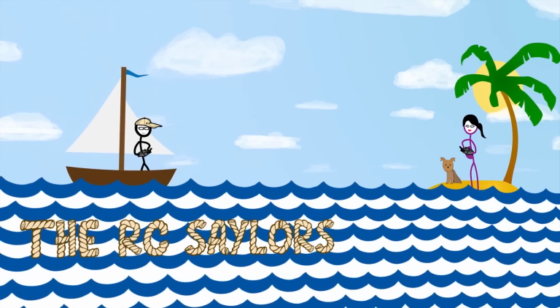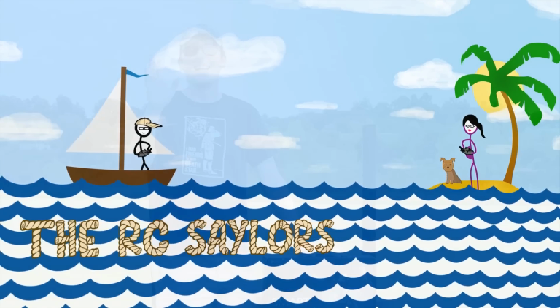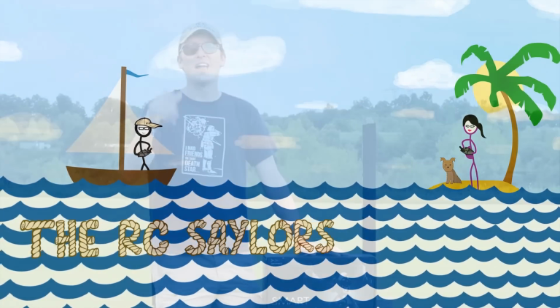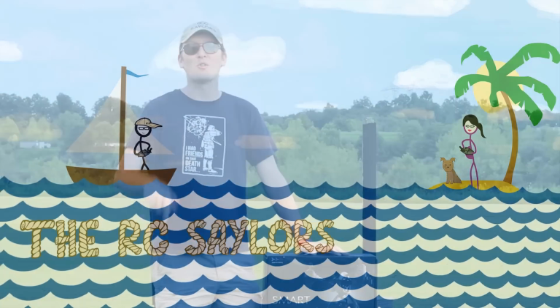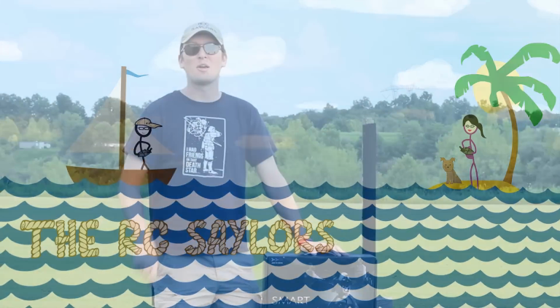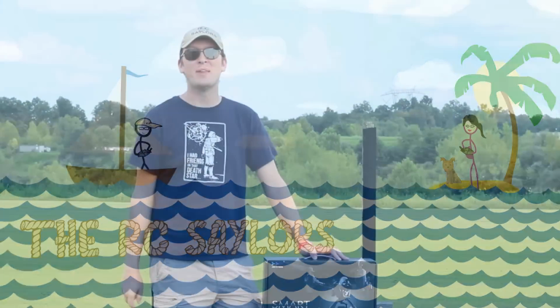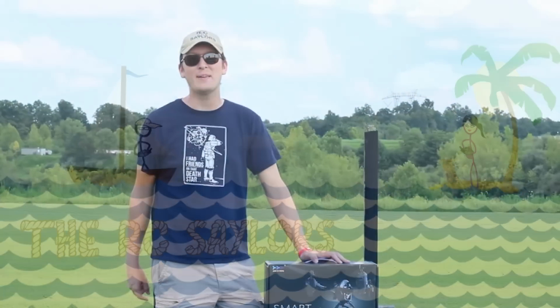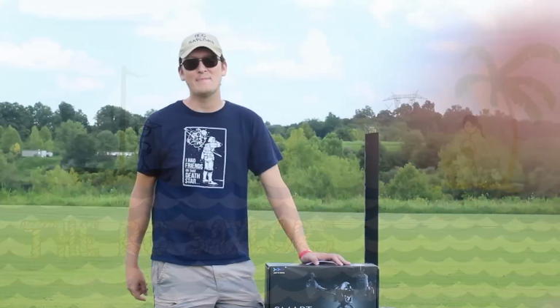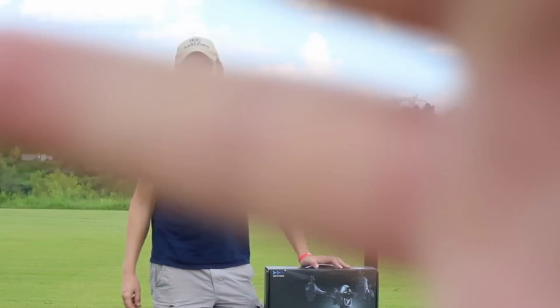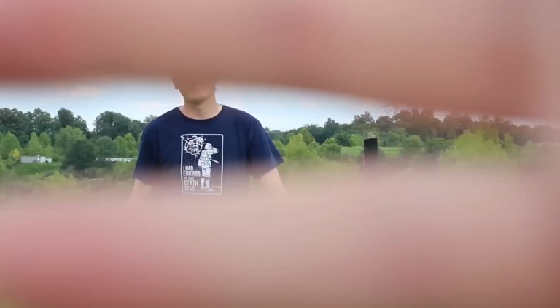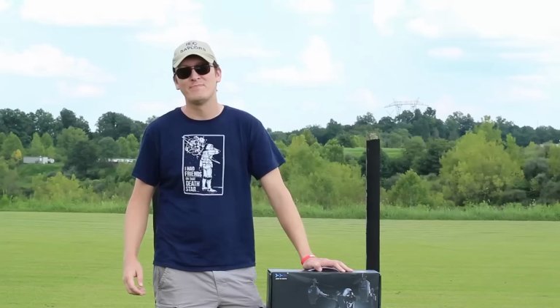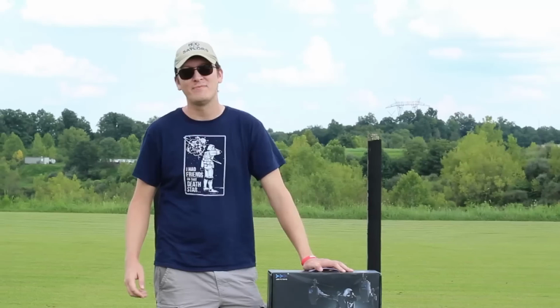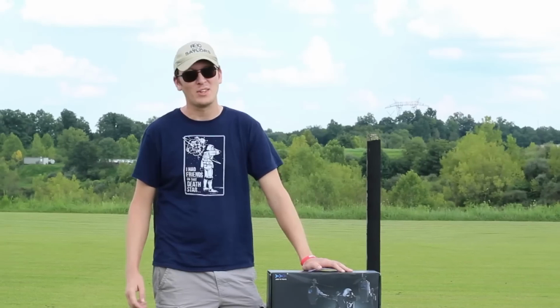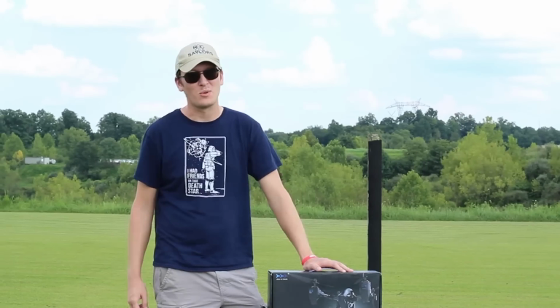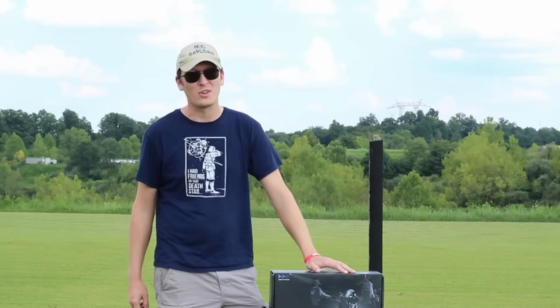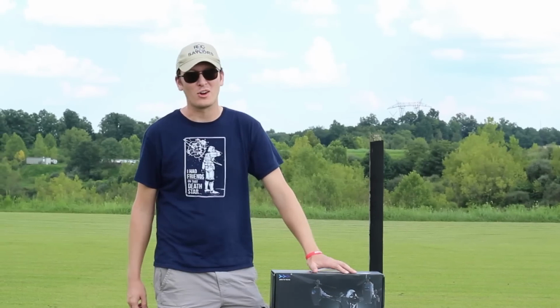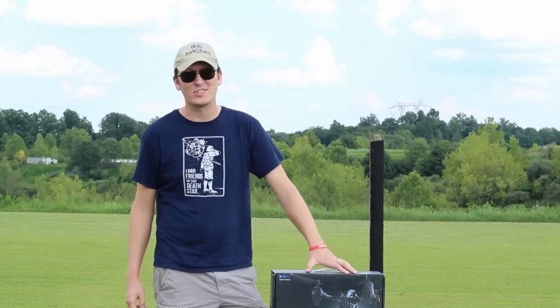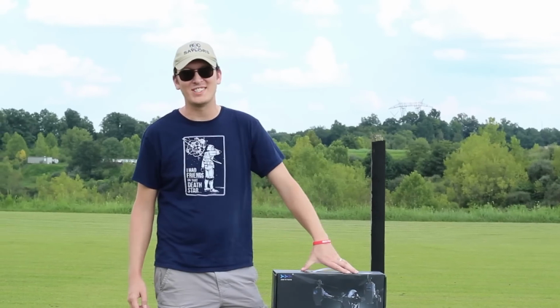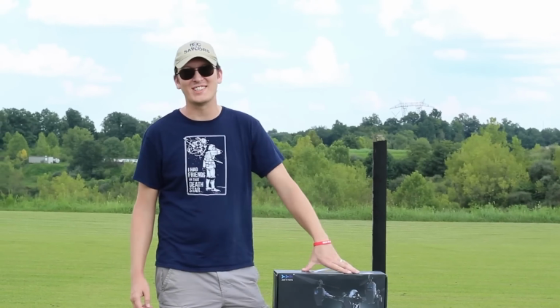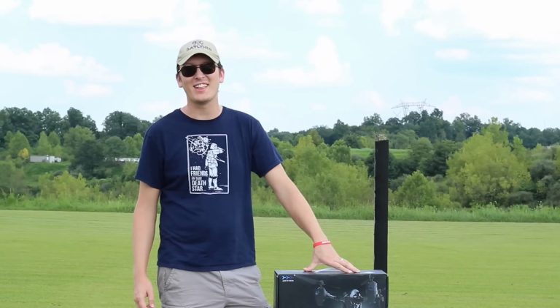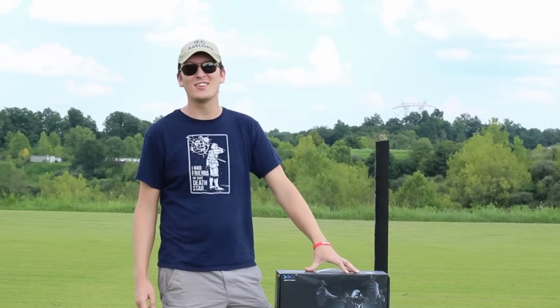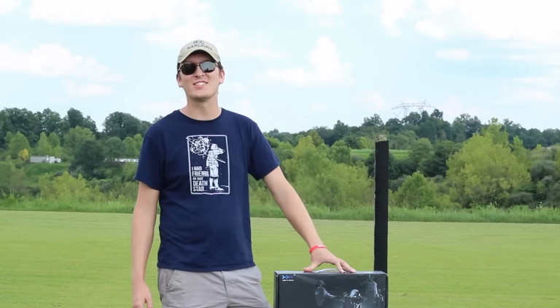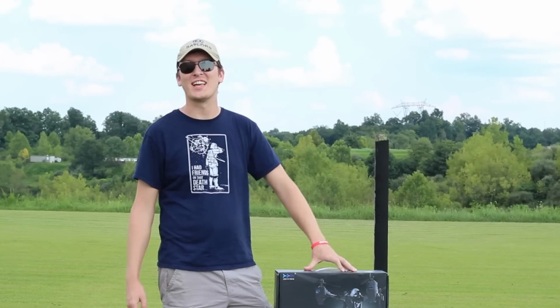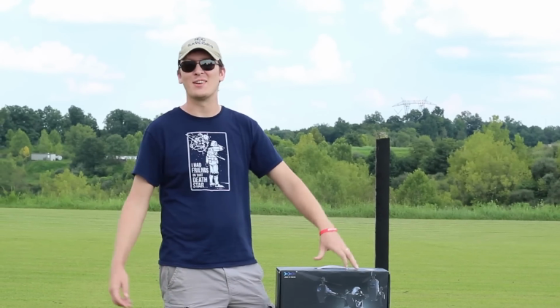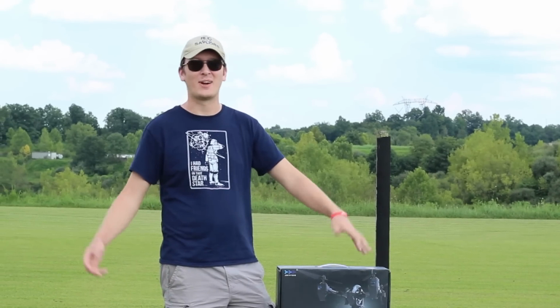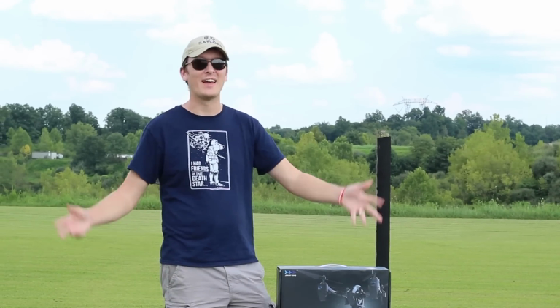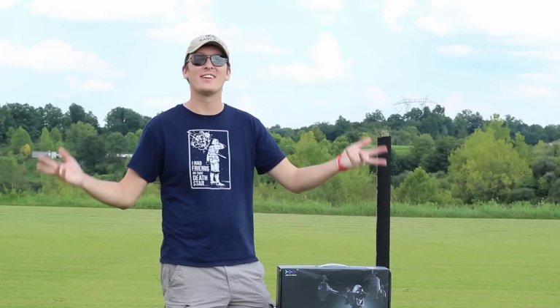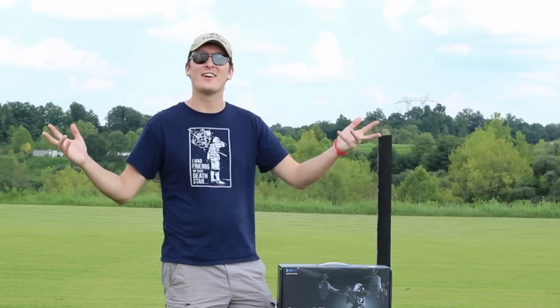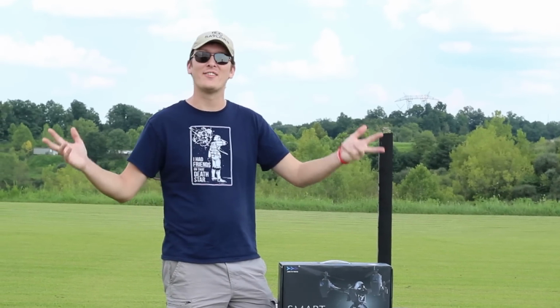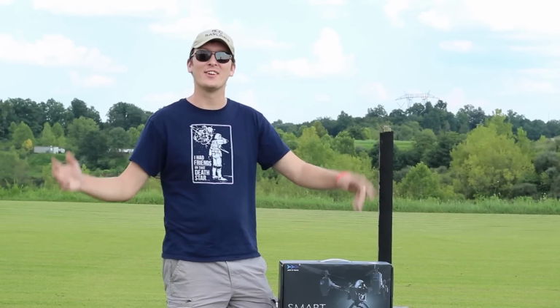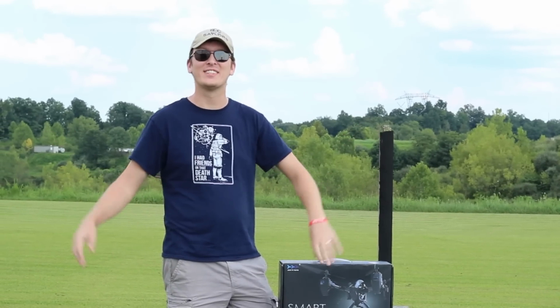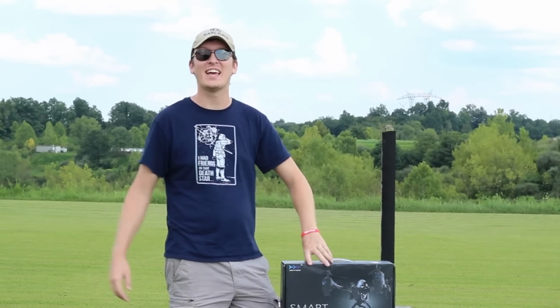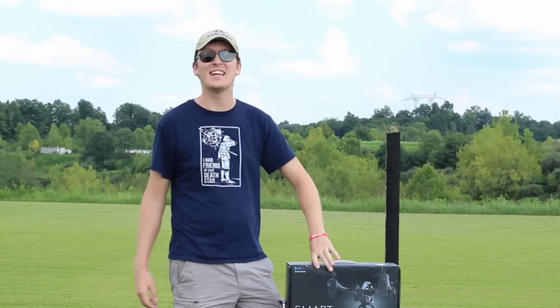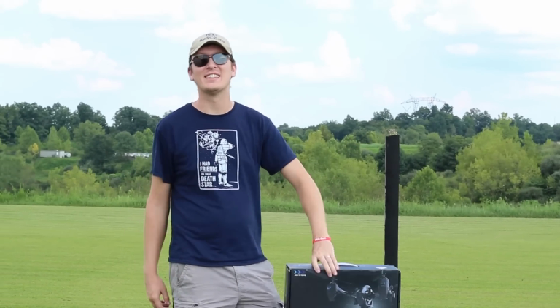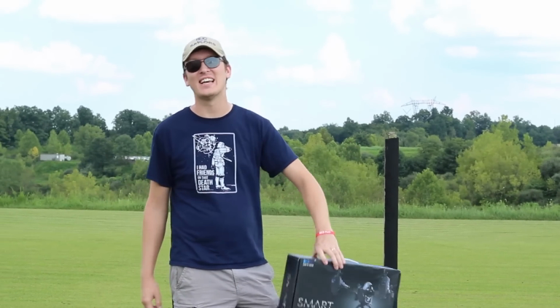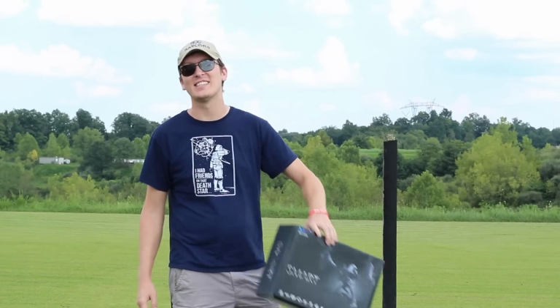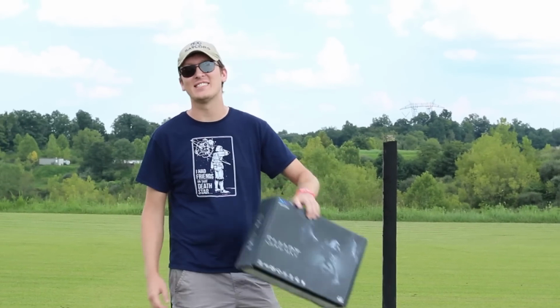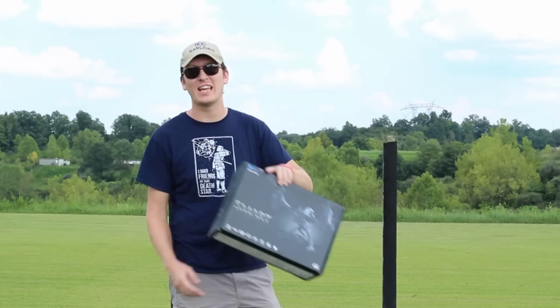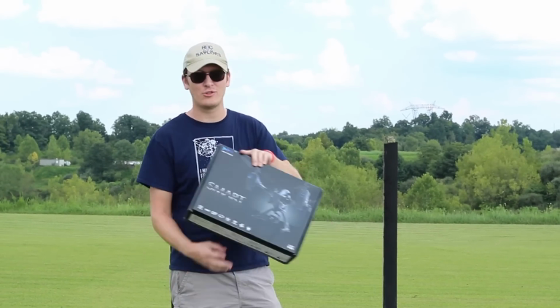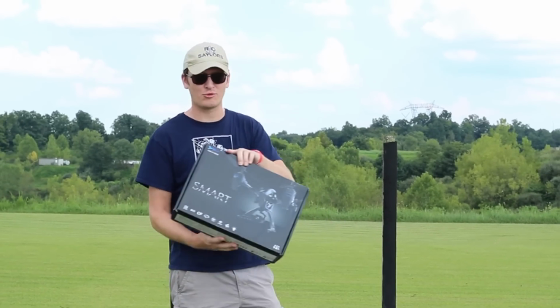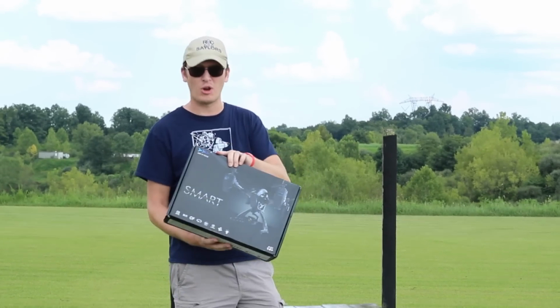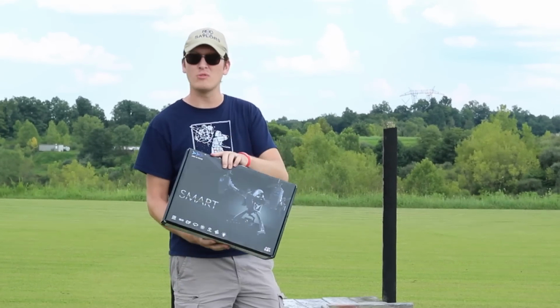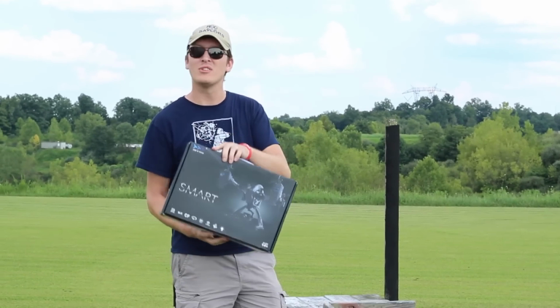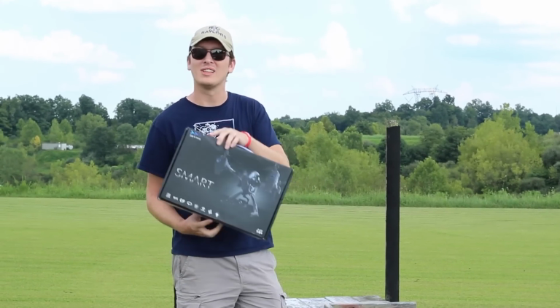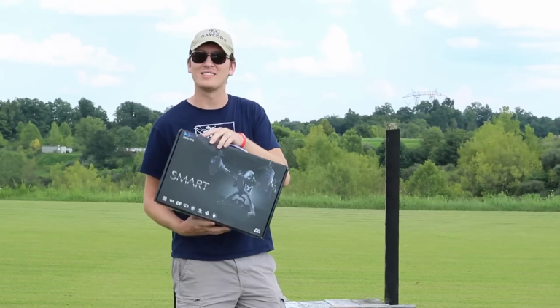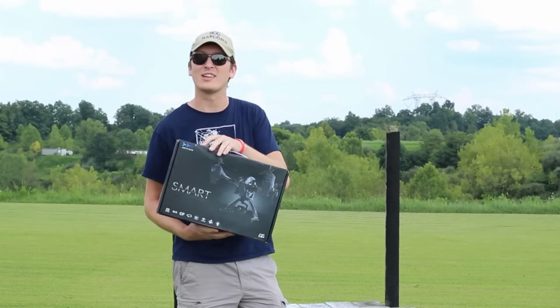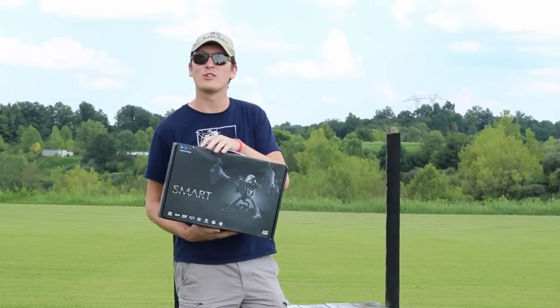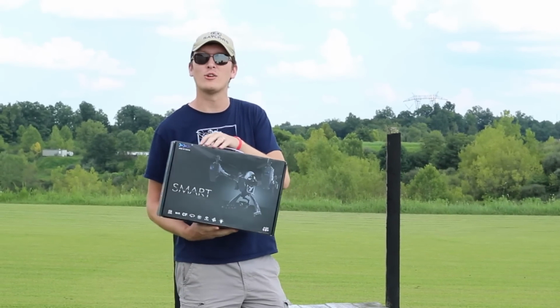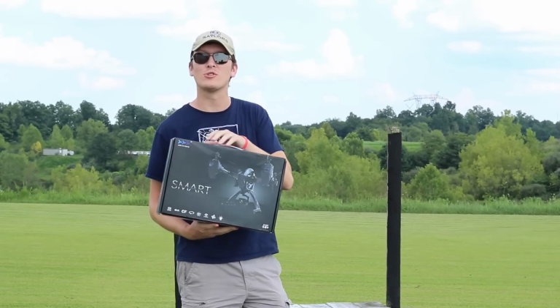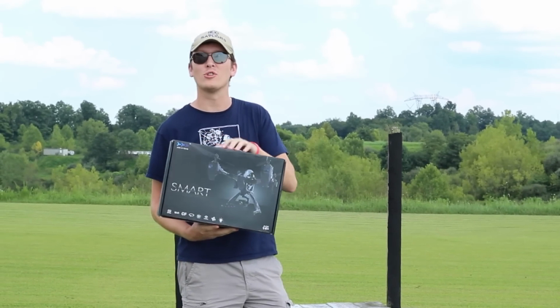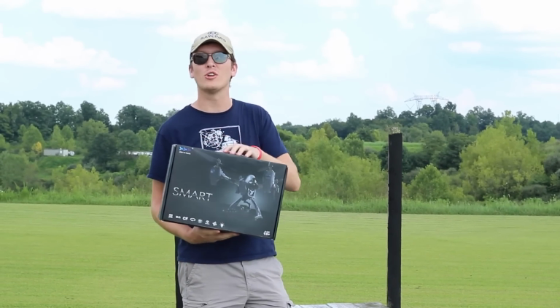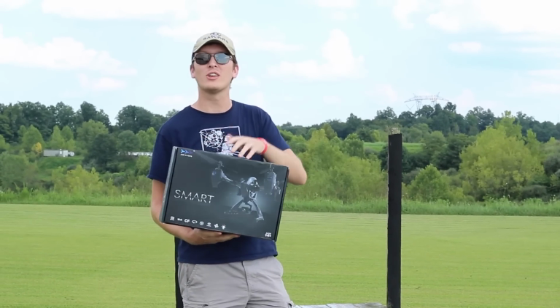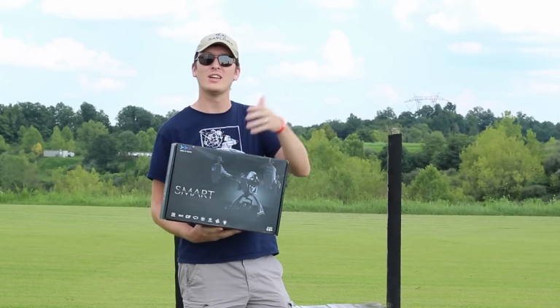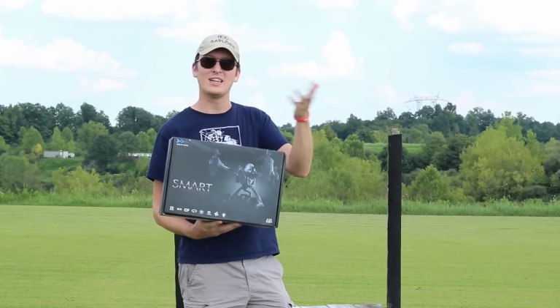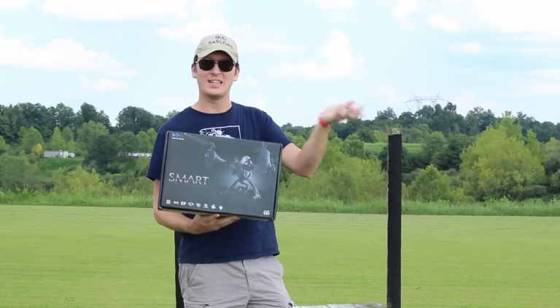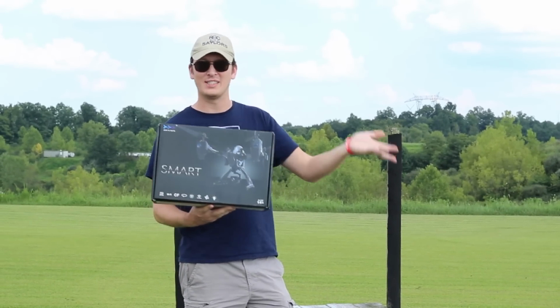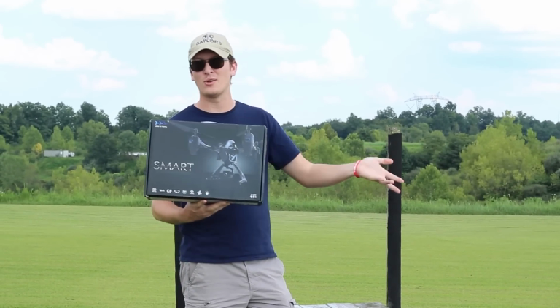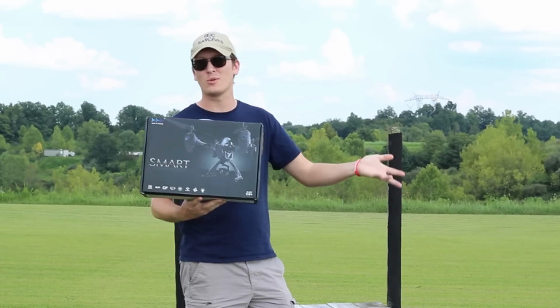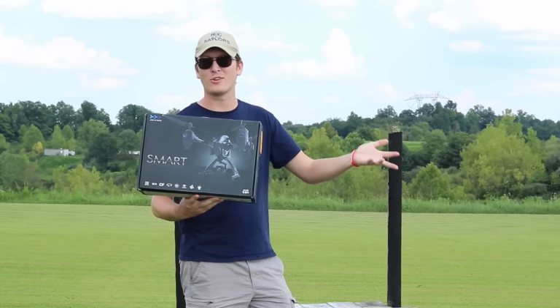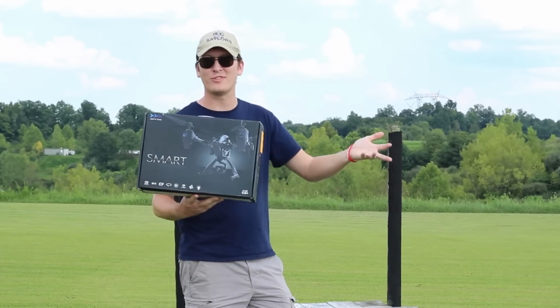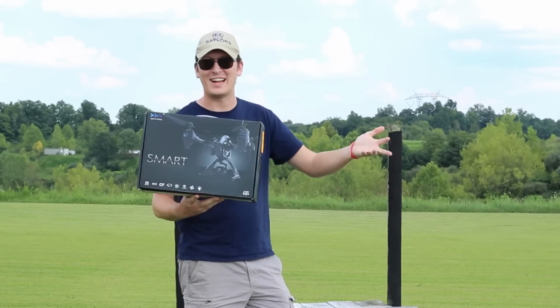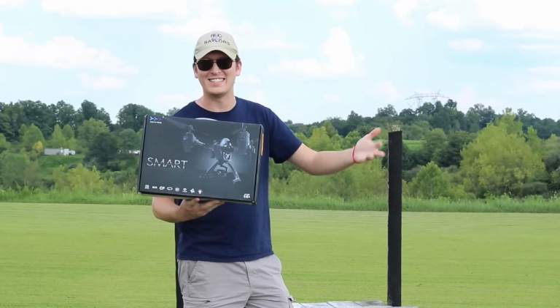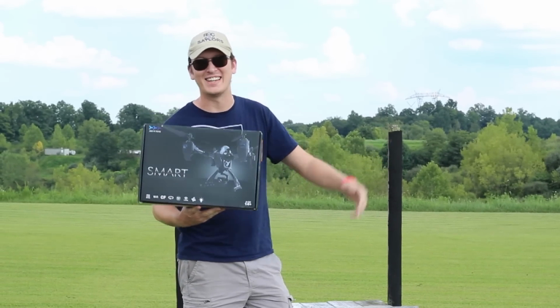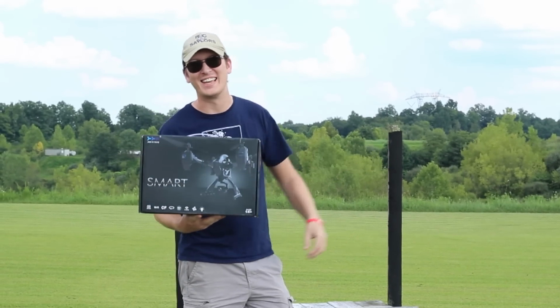Hey everyone, I'm Nate. And I'm Abby. We're the RC Sailors and we're at the airfield today to test a drone. Let's take a closer look and see what we're going to fly today.